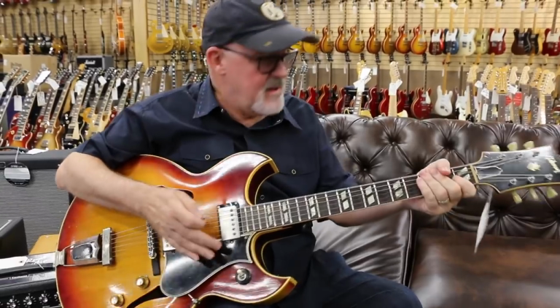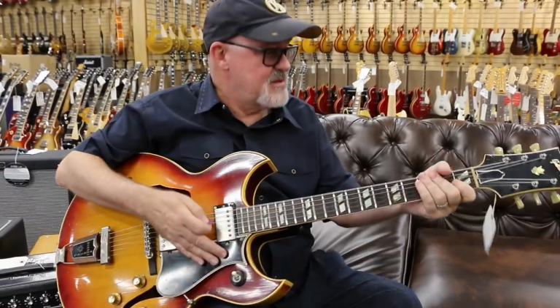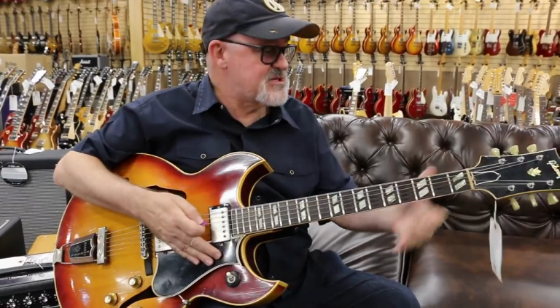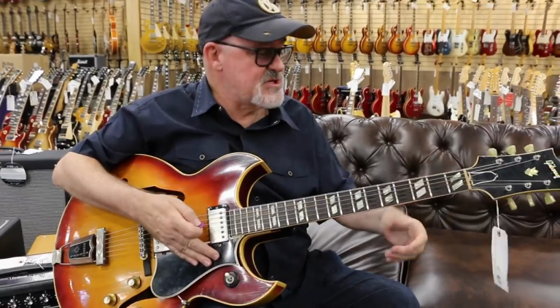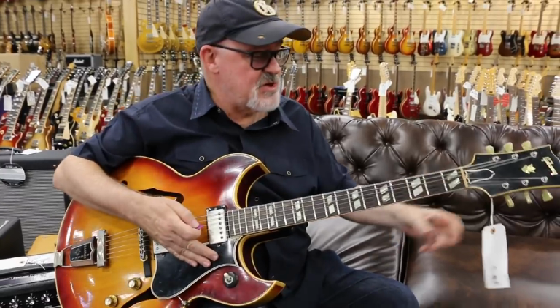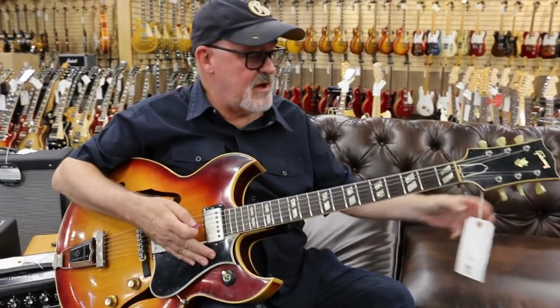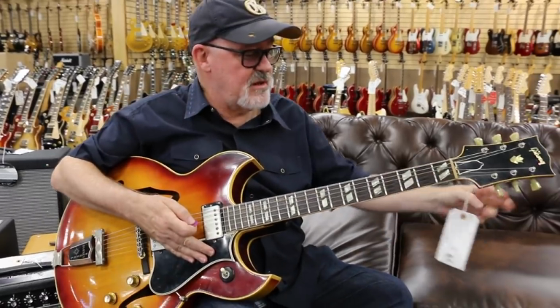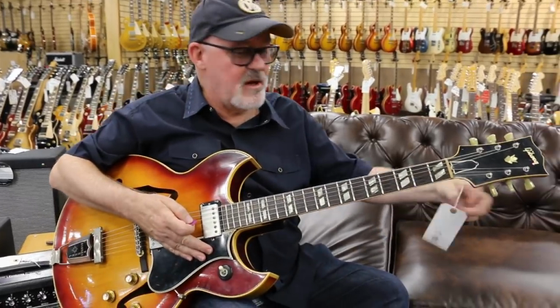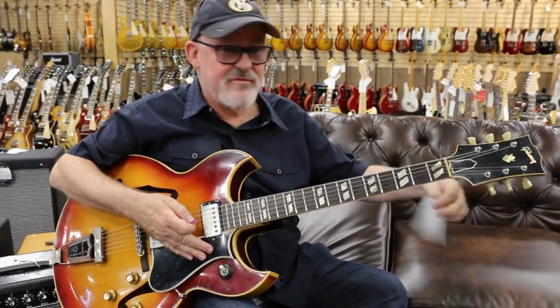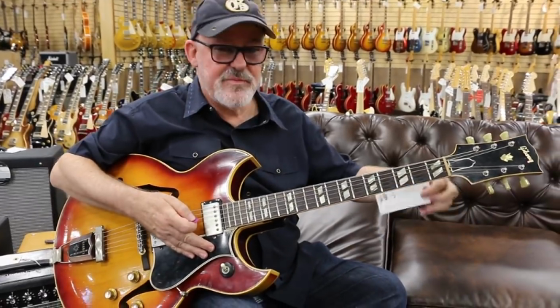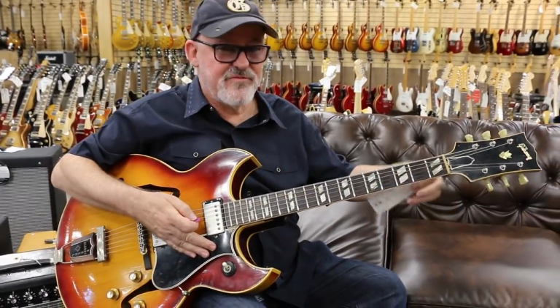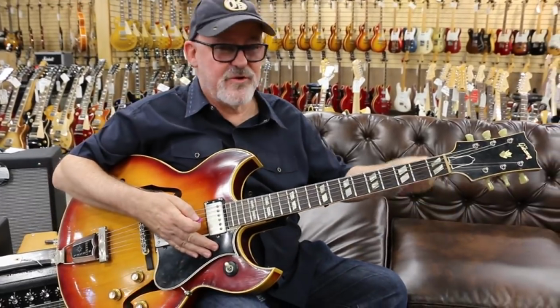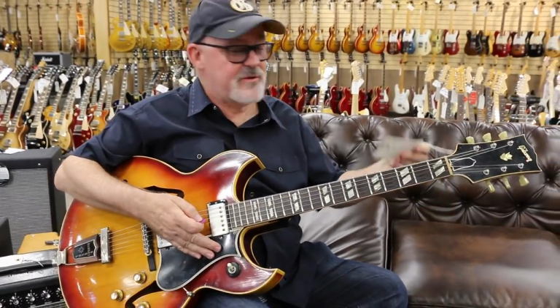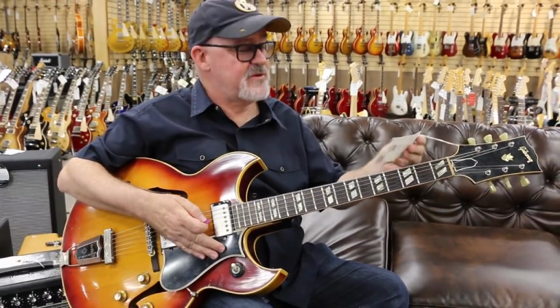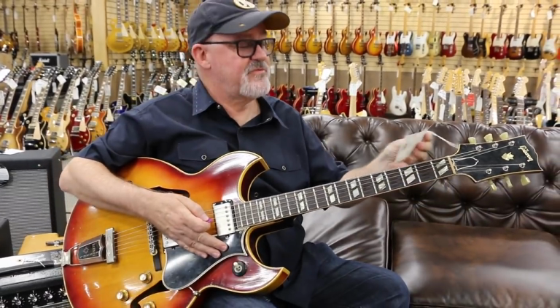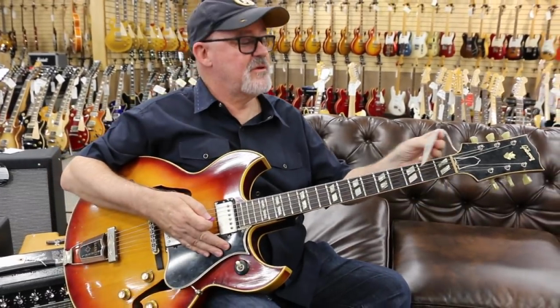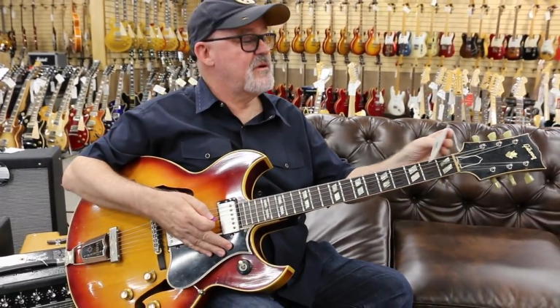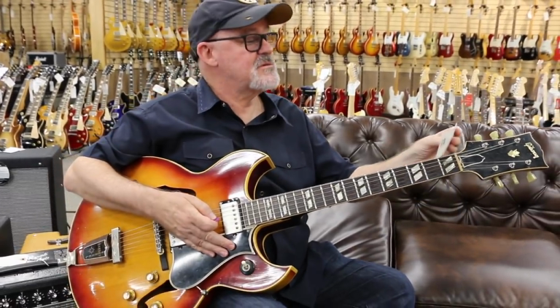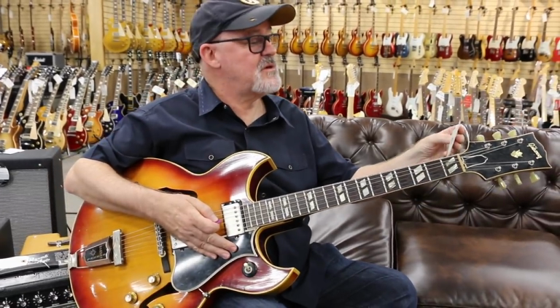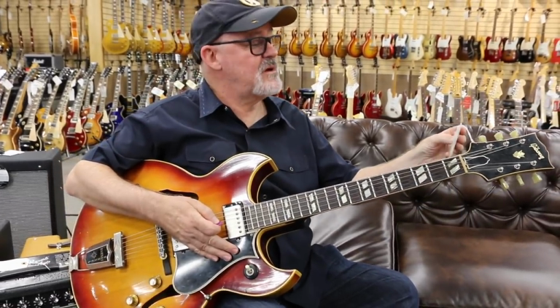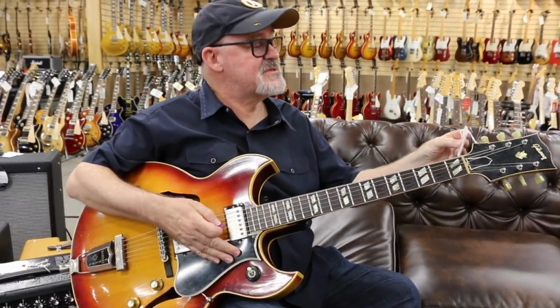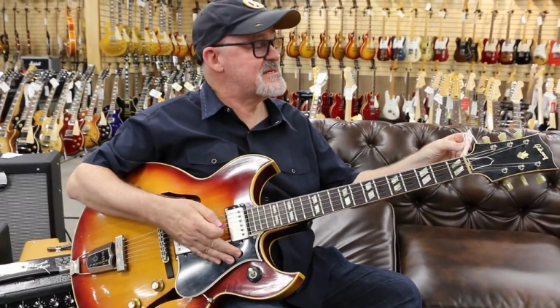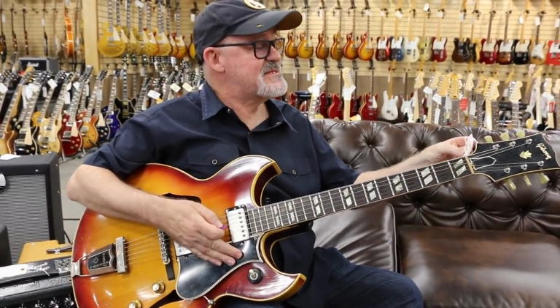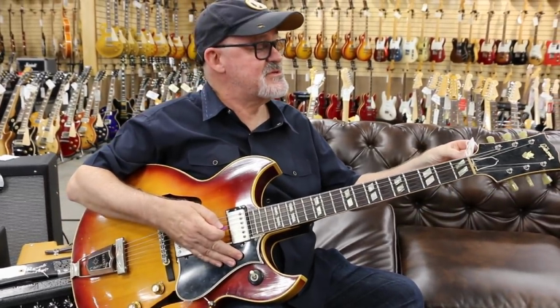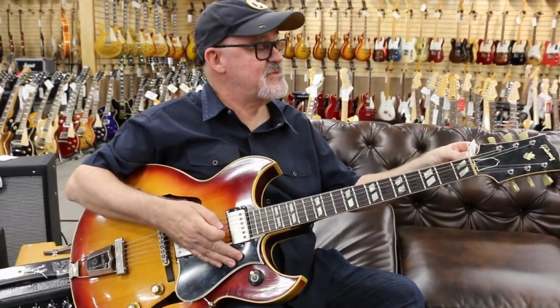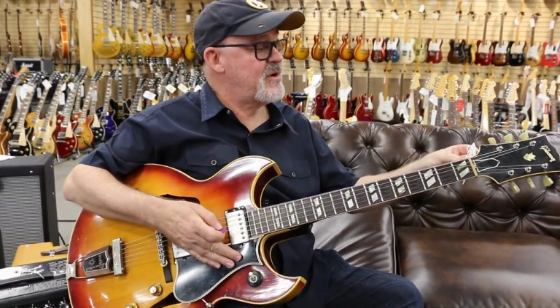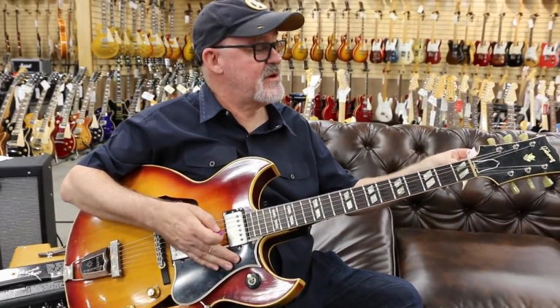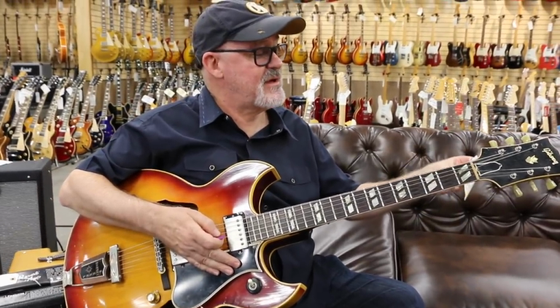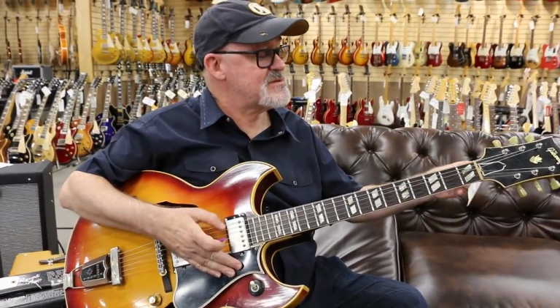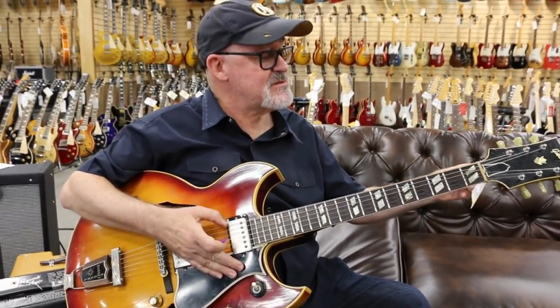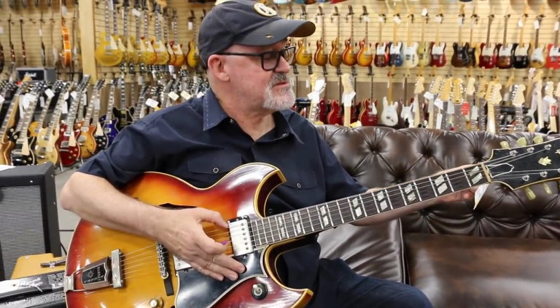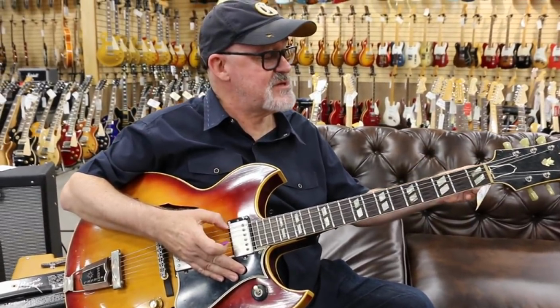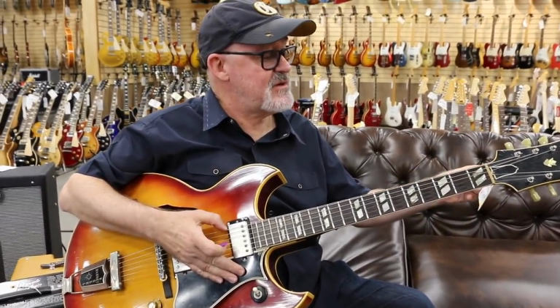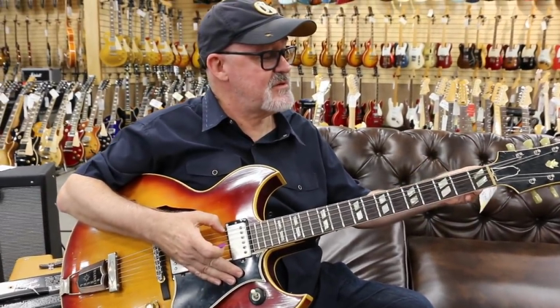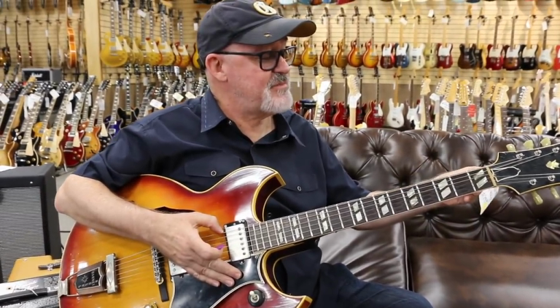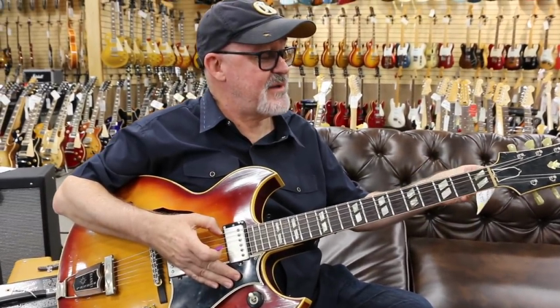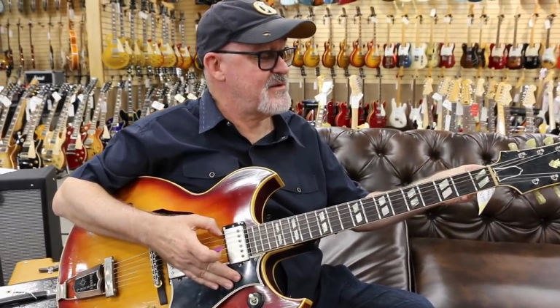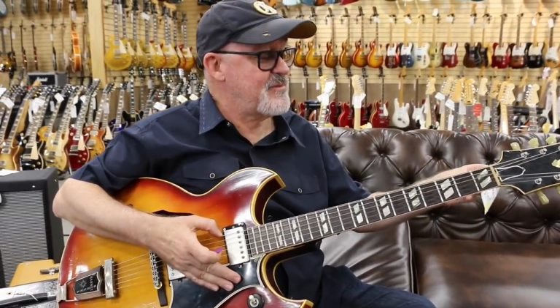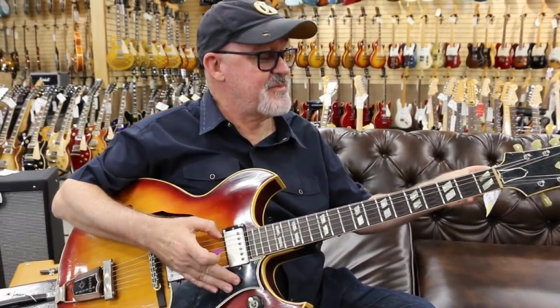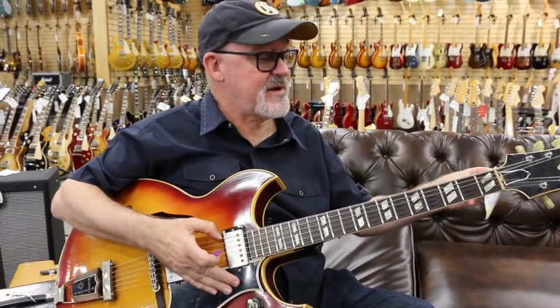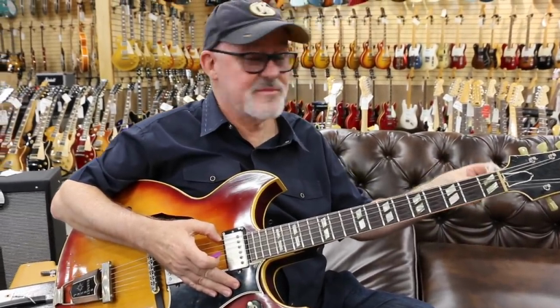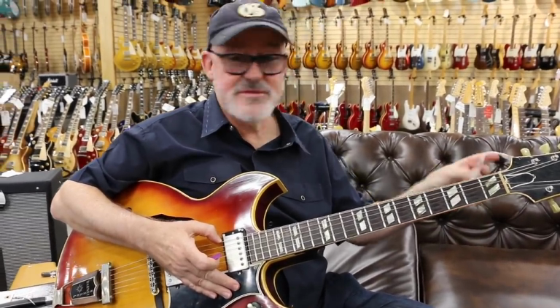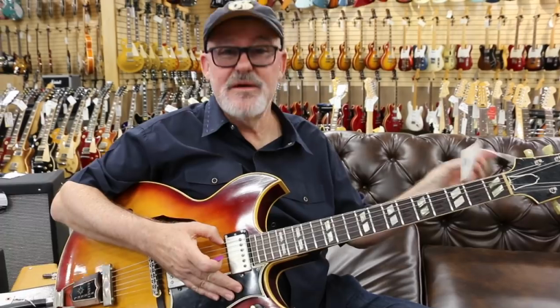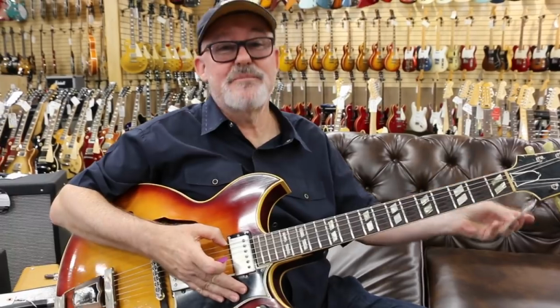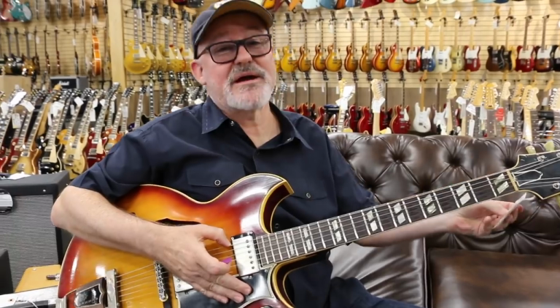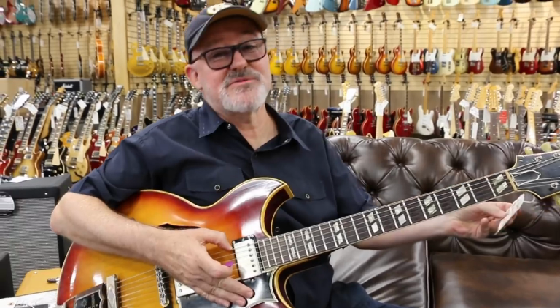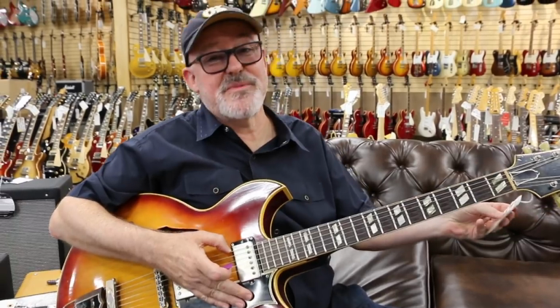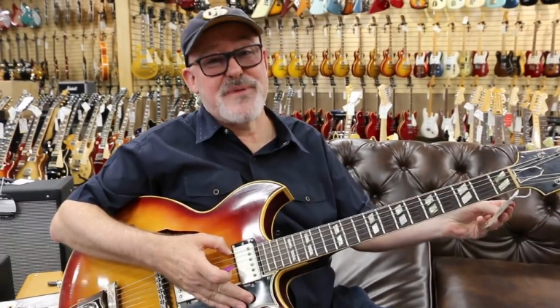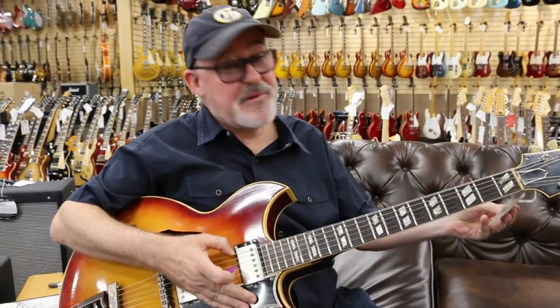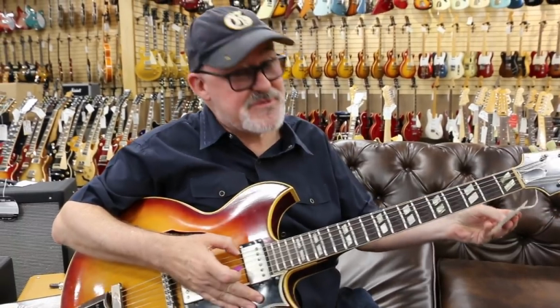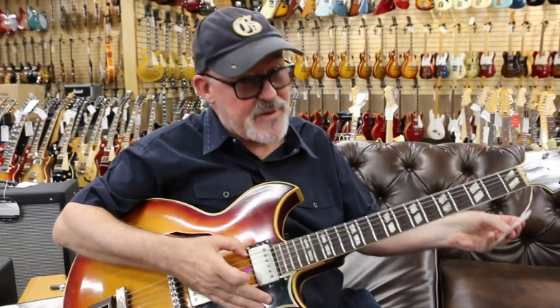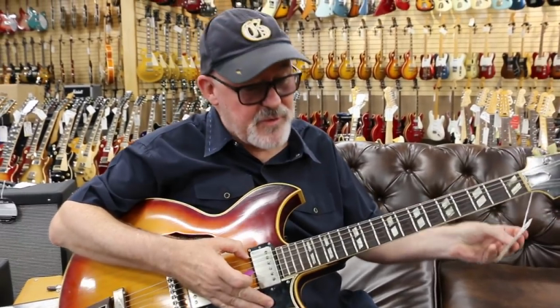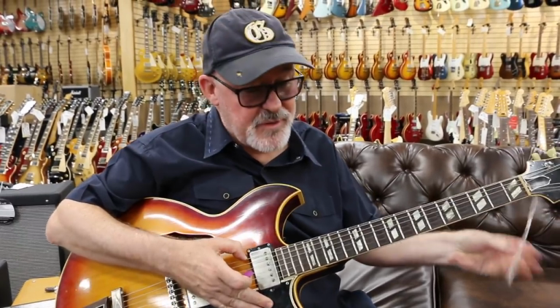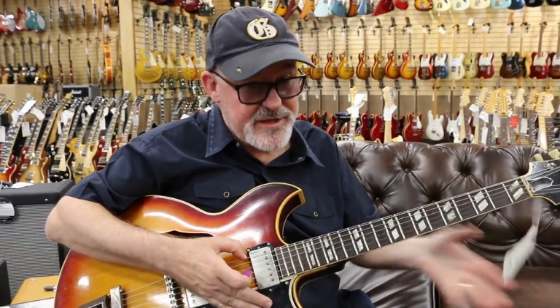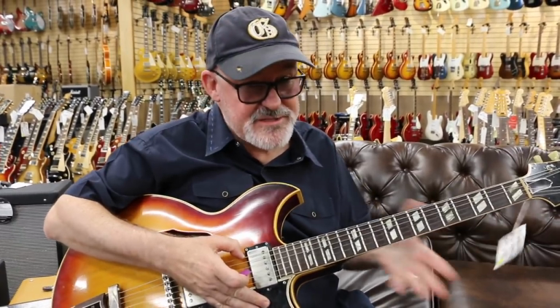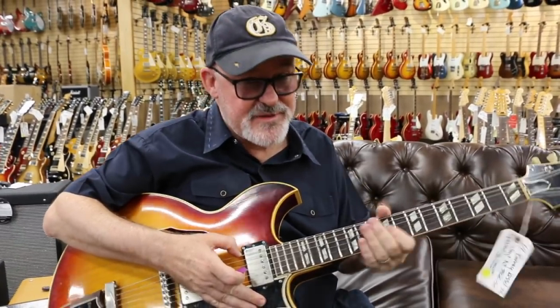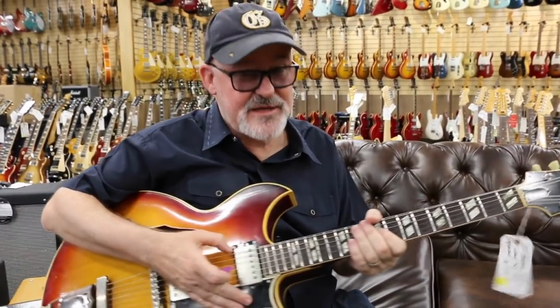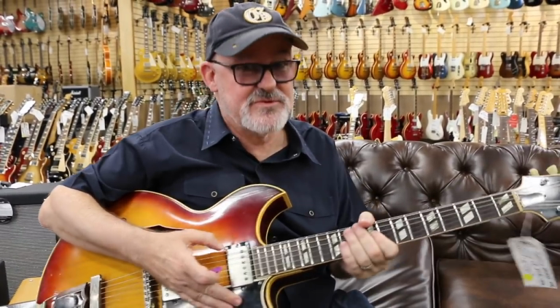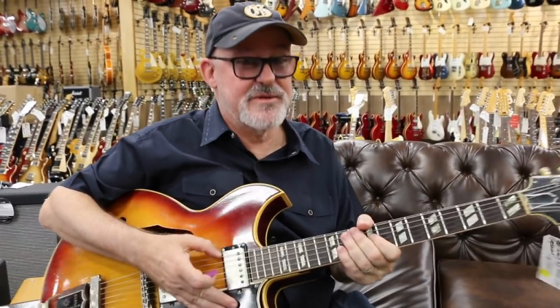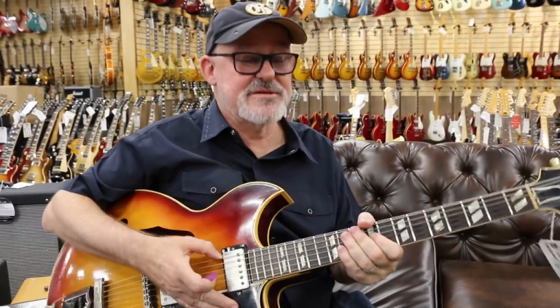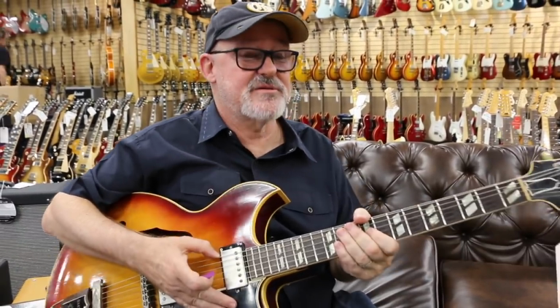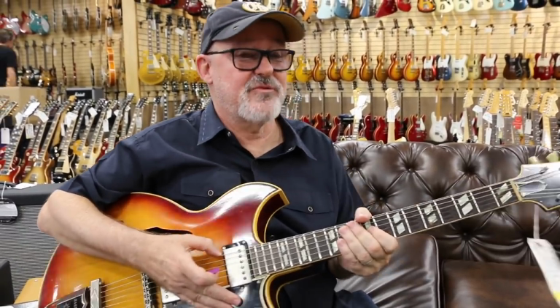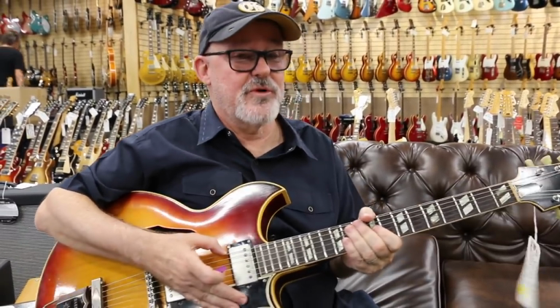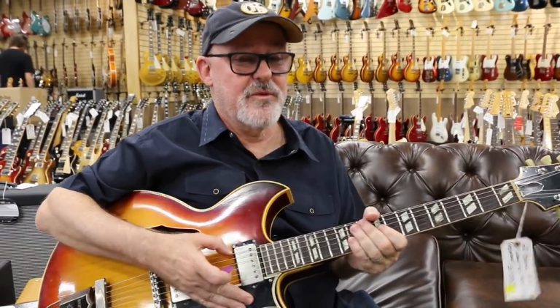This guitar I love — I've been flirting with it for a long time. It's a '62 Barney Kessel Standard with patent number pickups. The pickups have been replaced, but that's what makes it affordable.